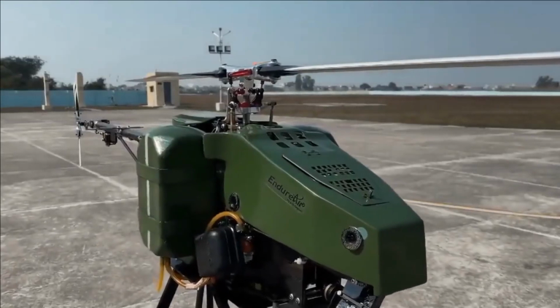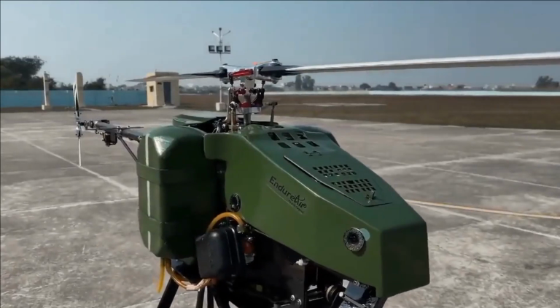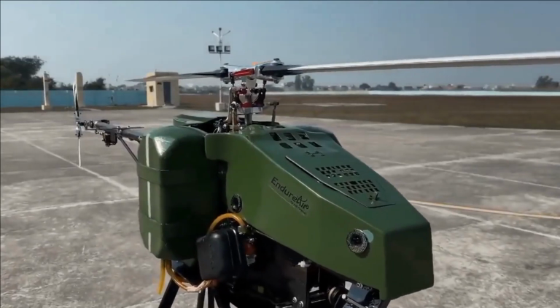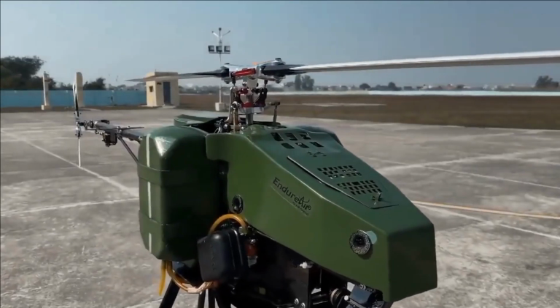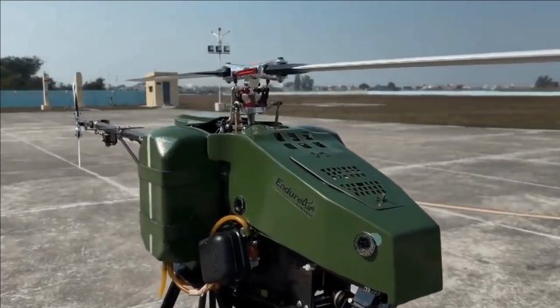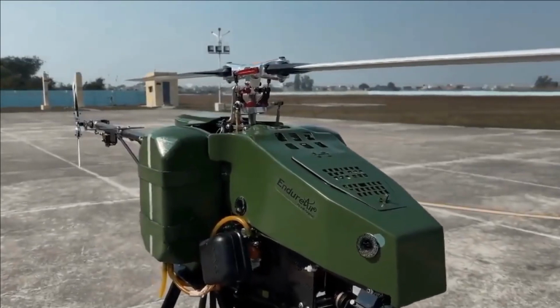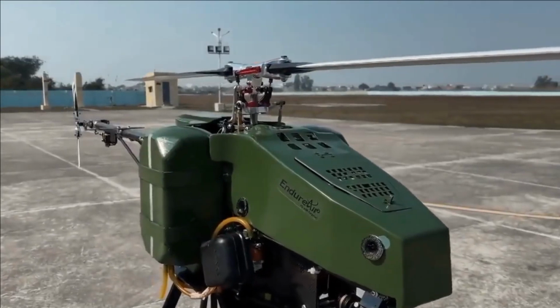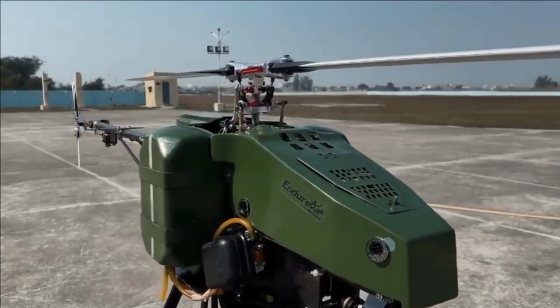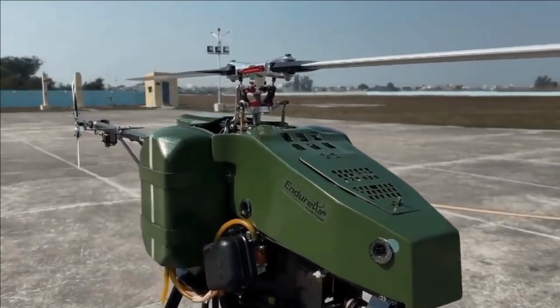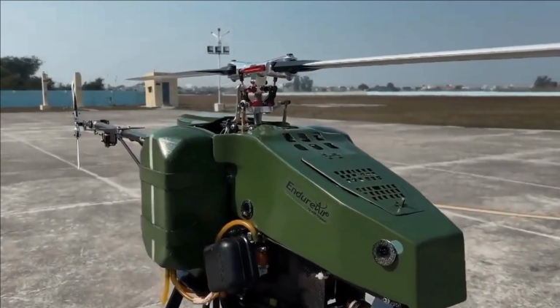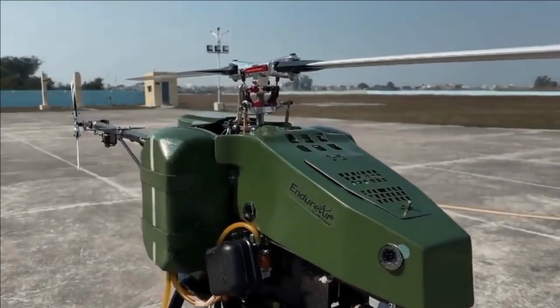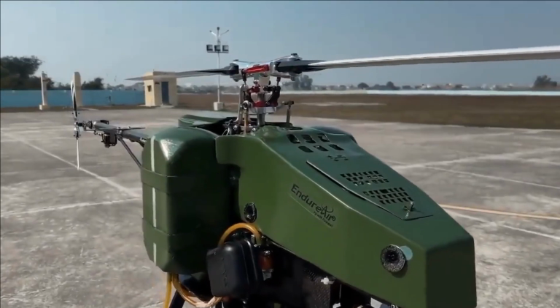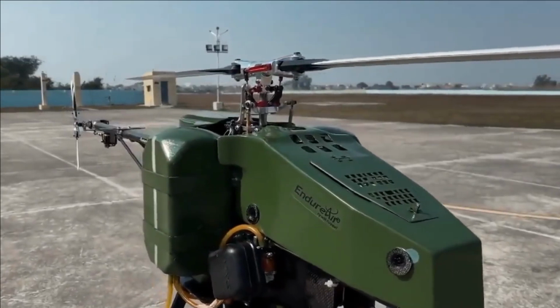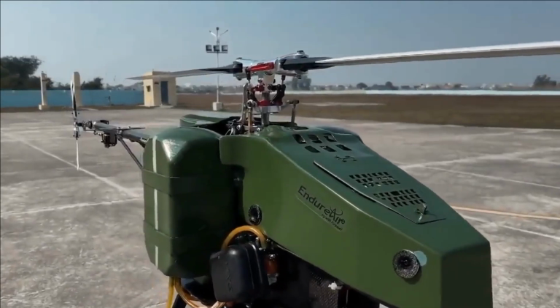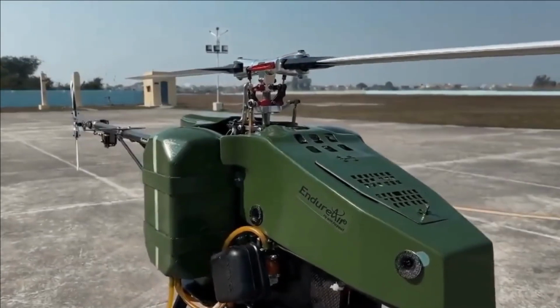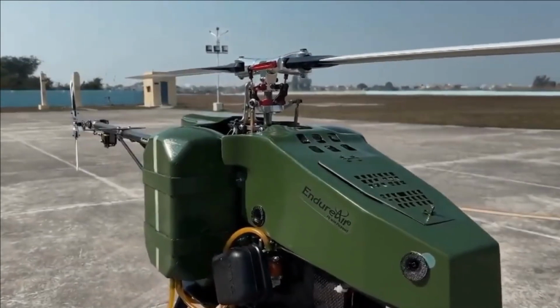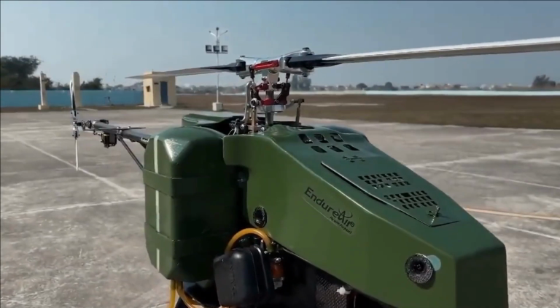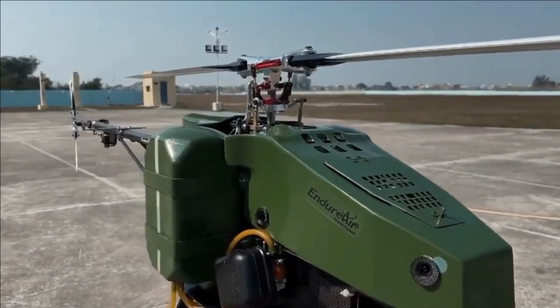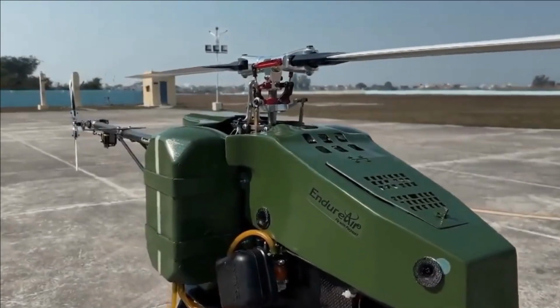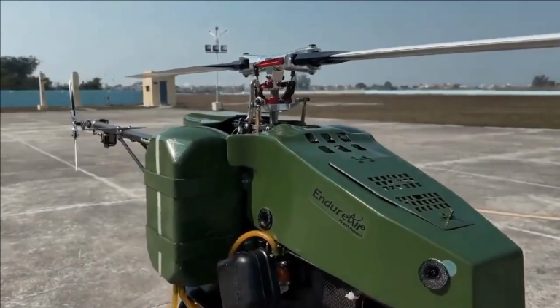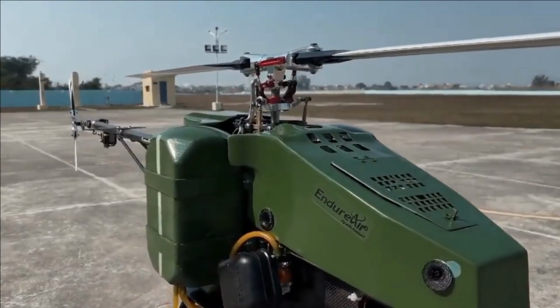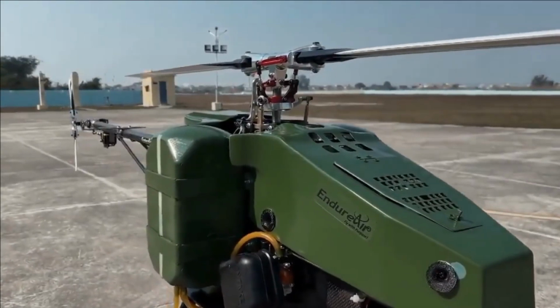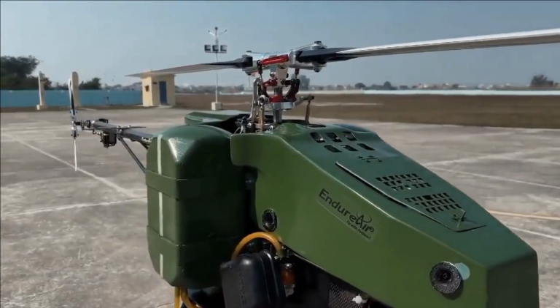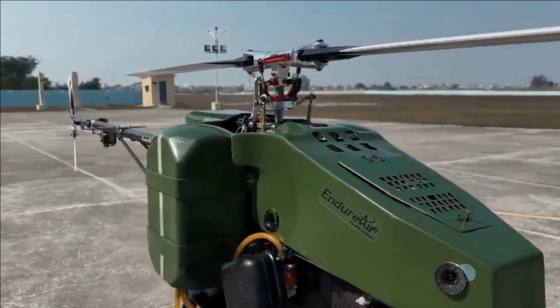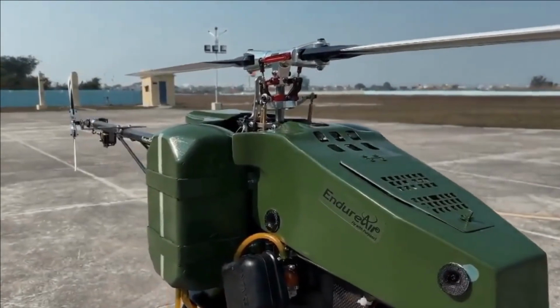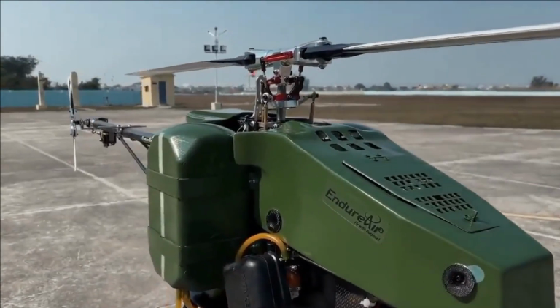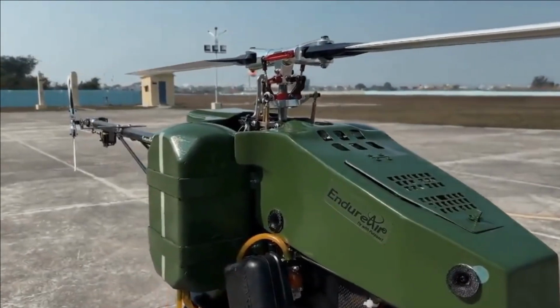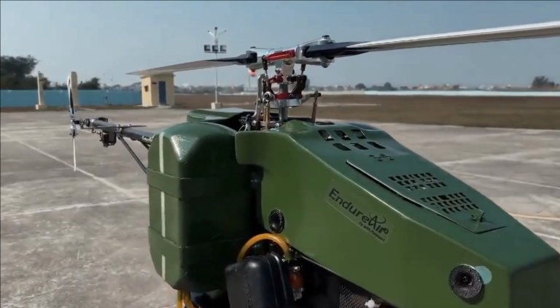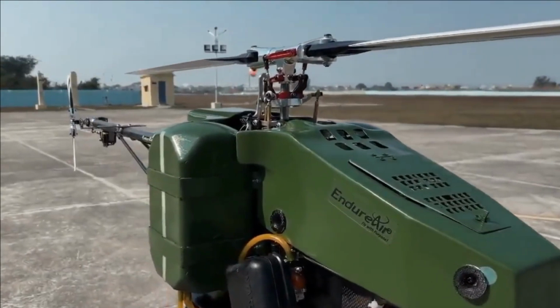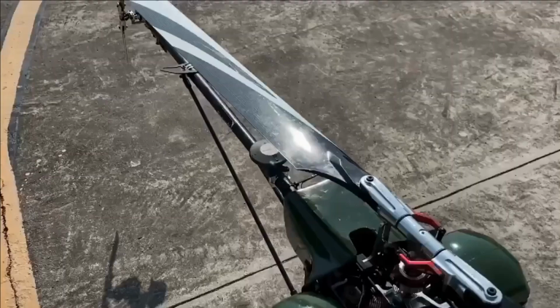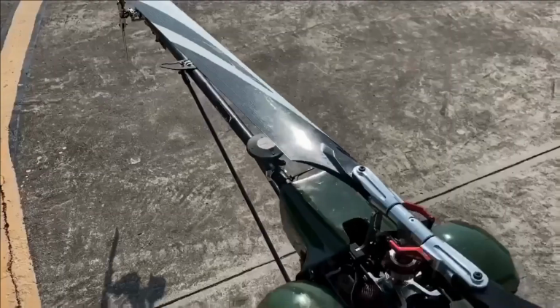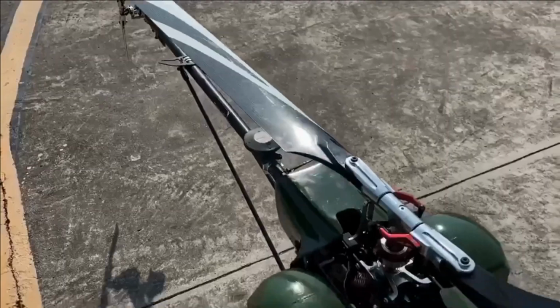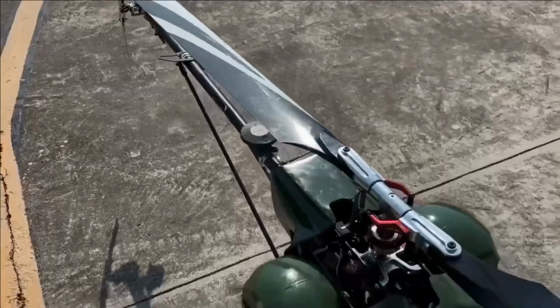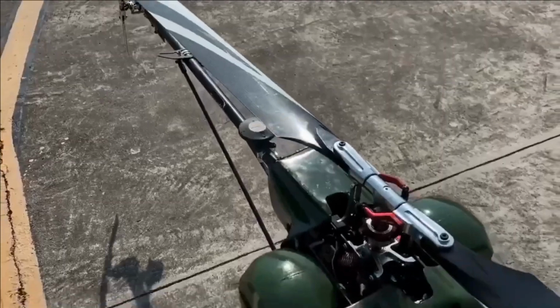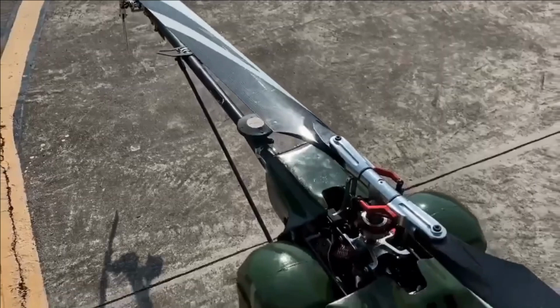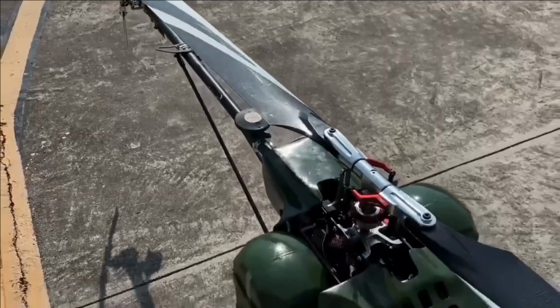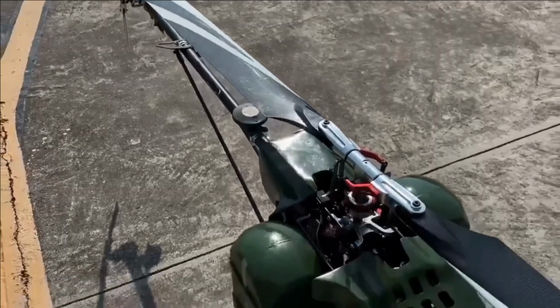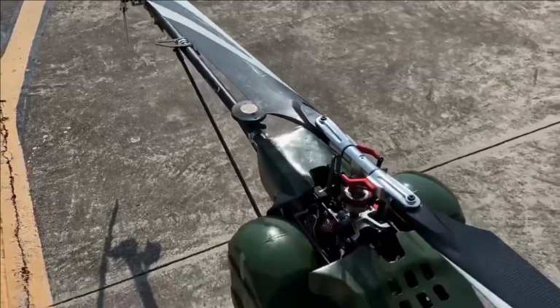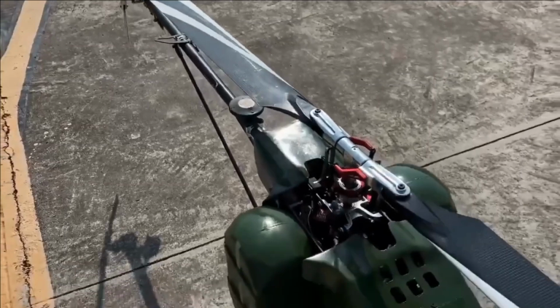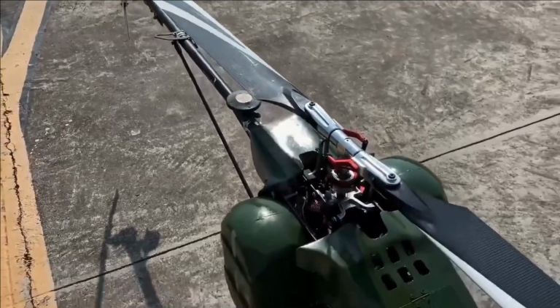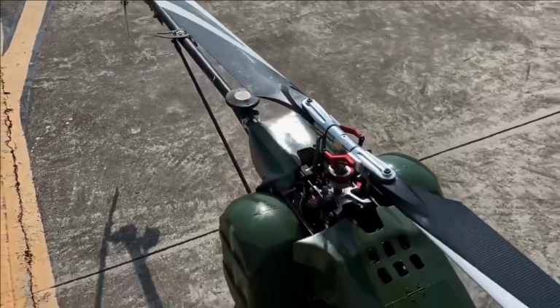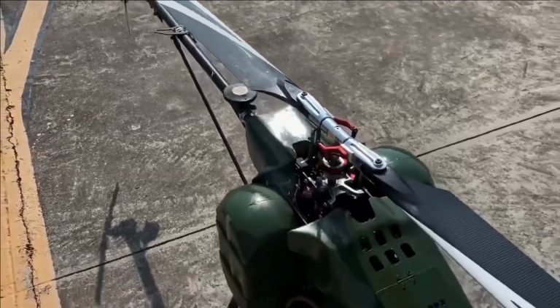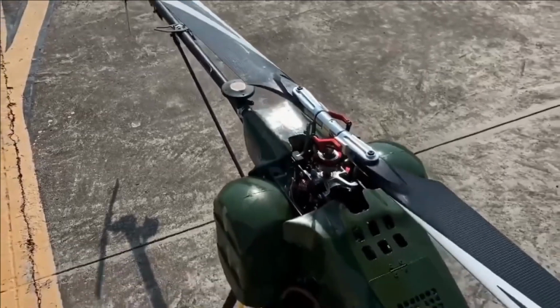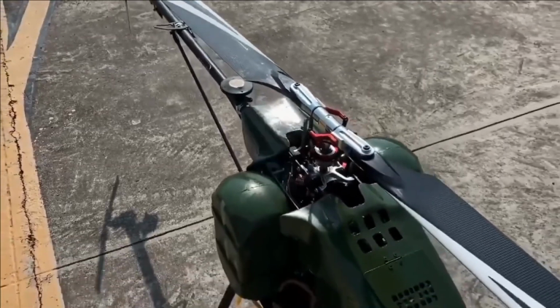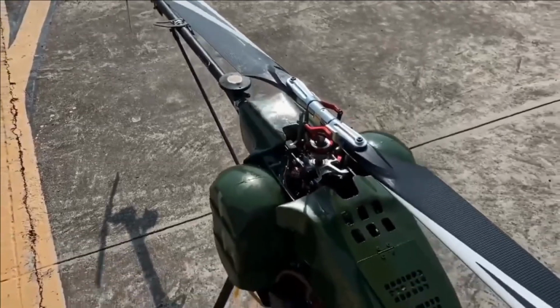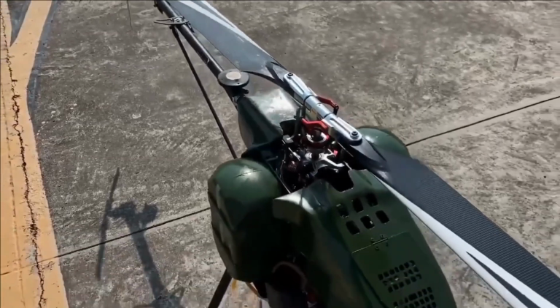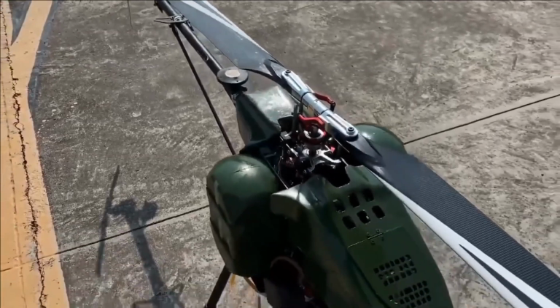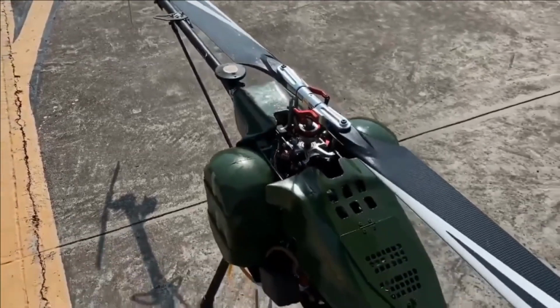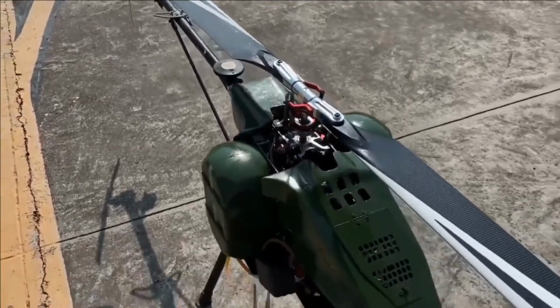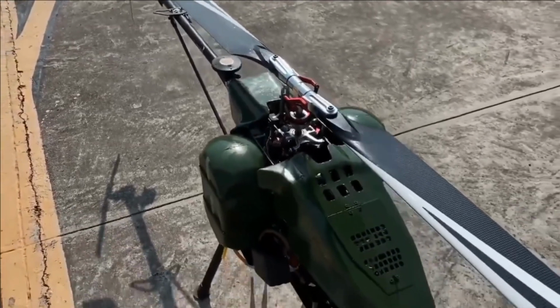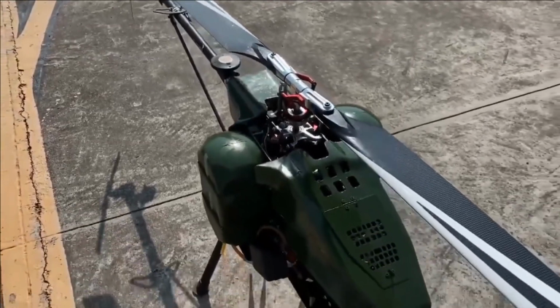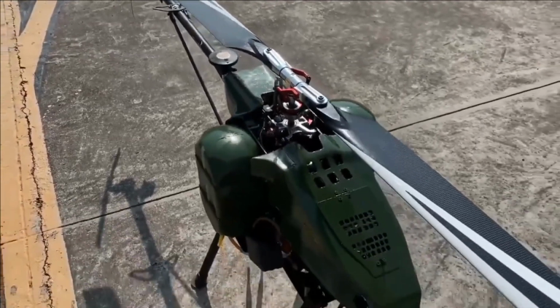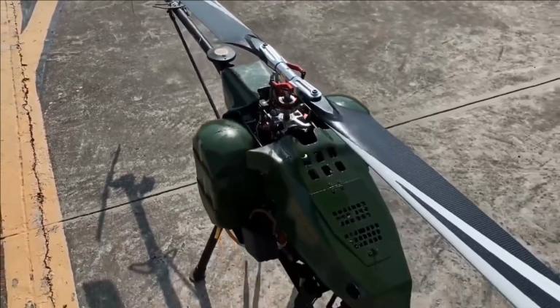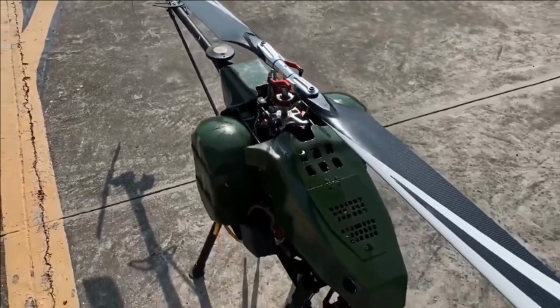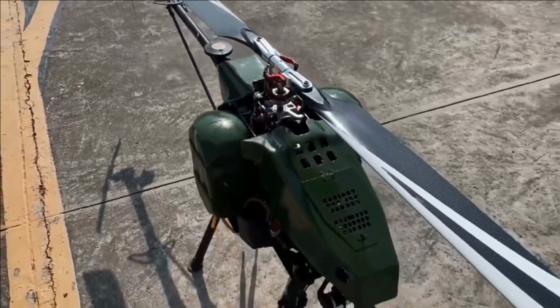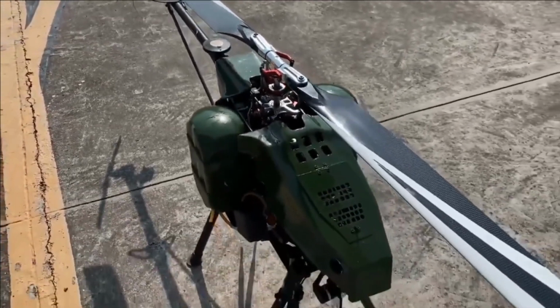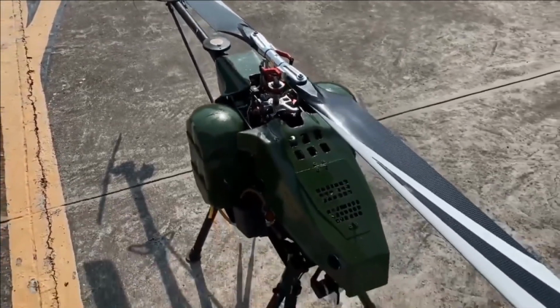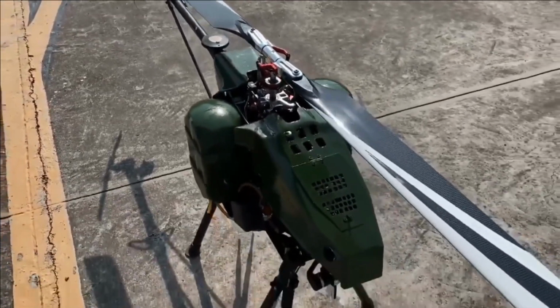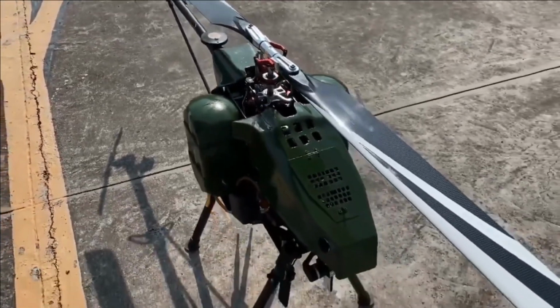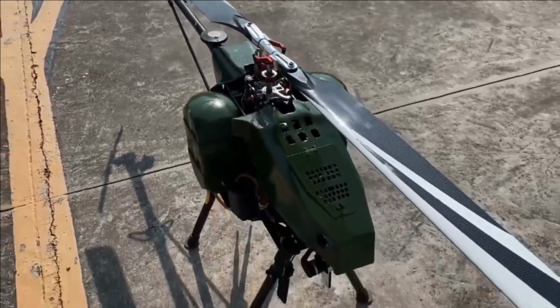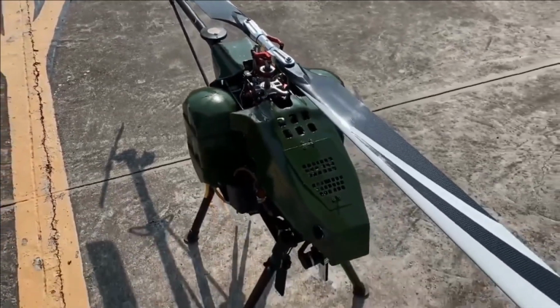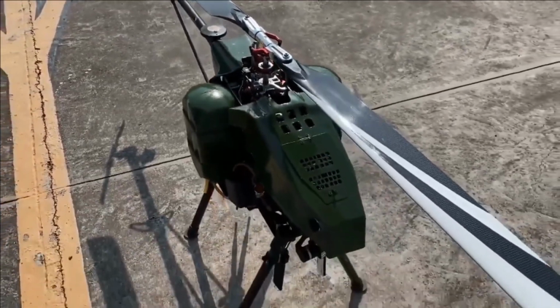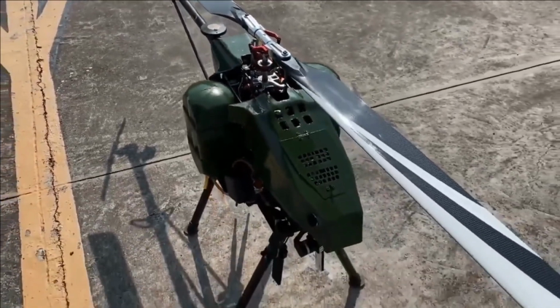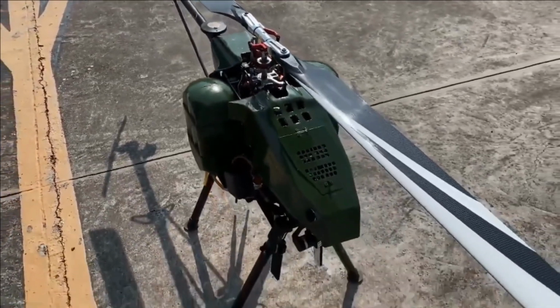It can be used by the Army and the Air Force, and it consumes less fuel in comparison to traditional helicopters.